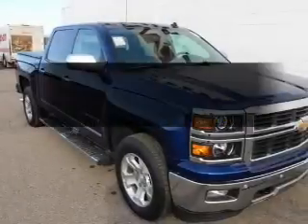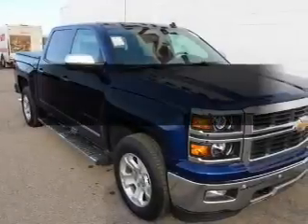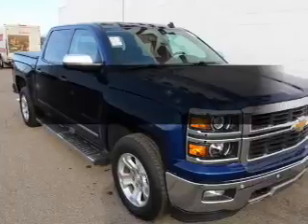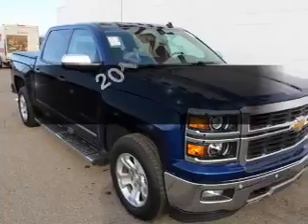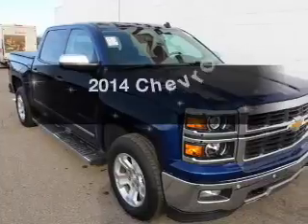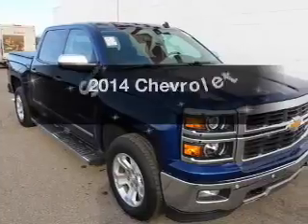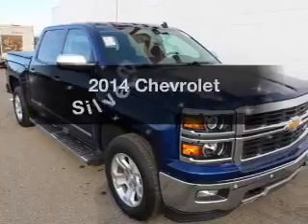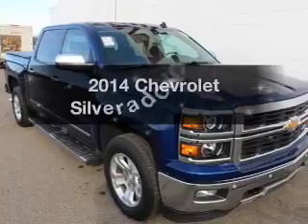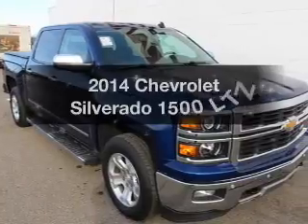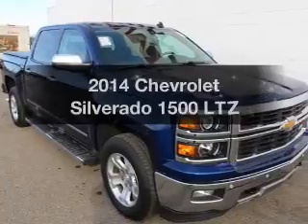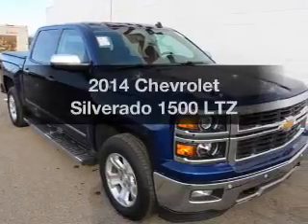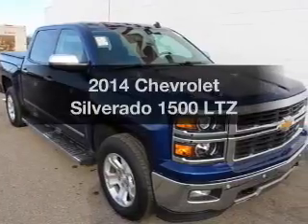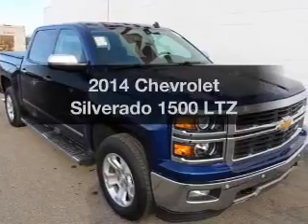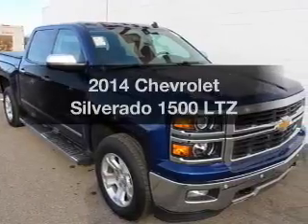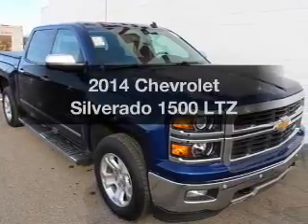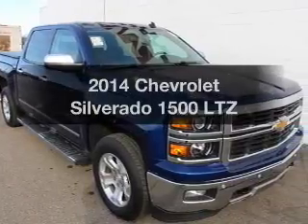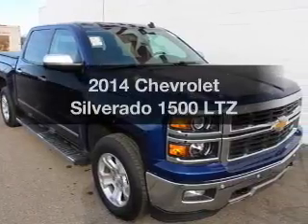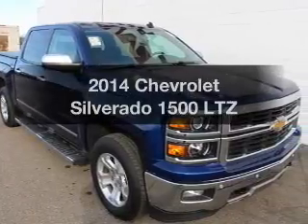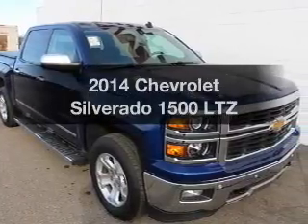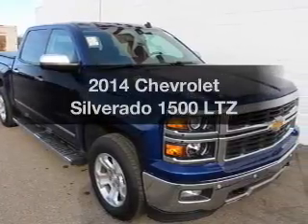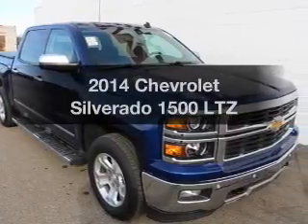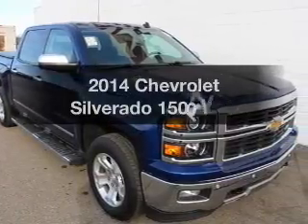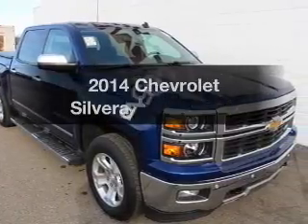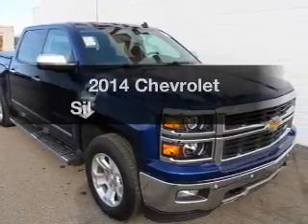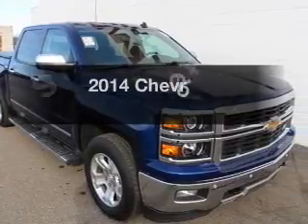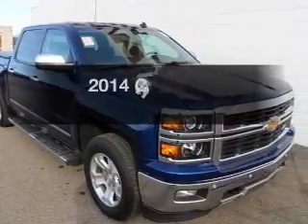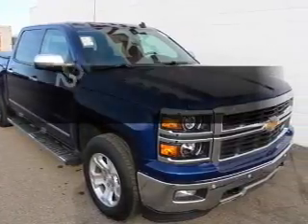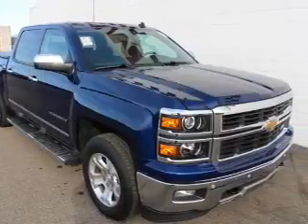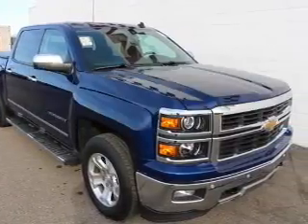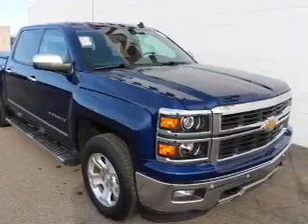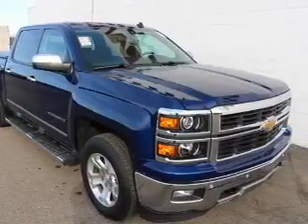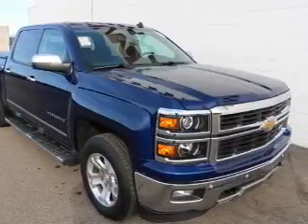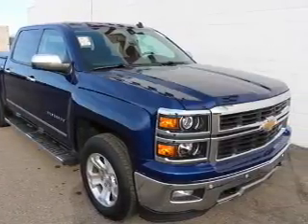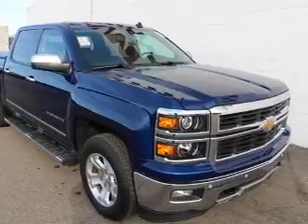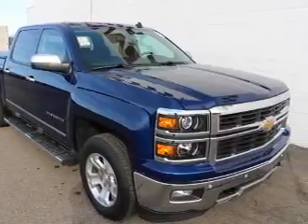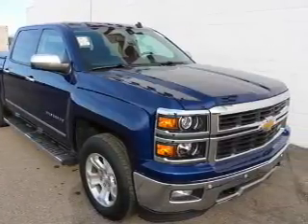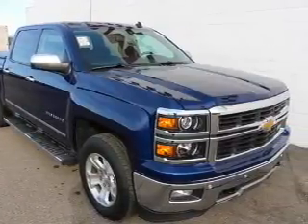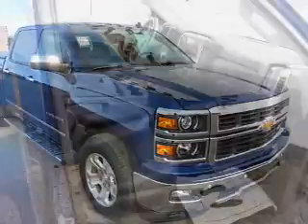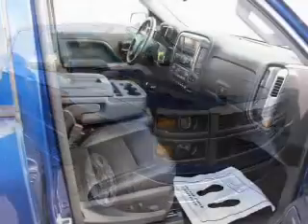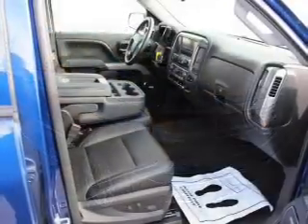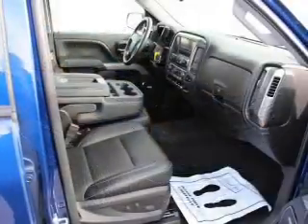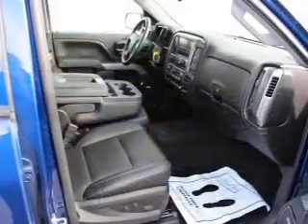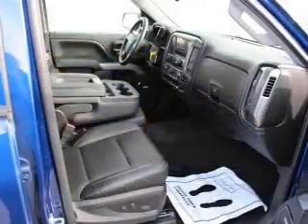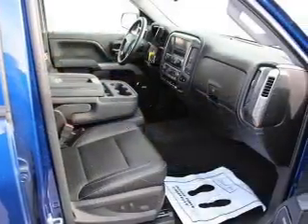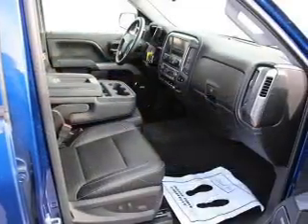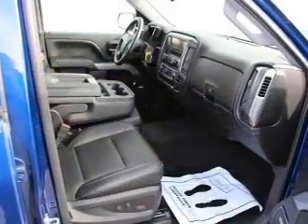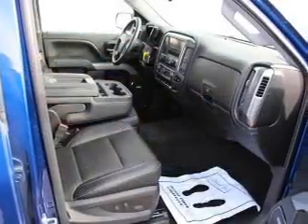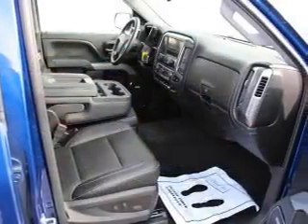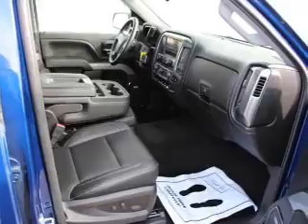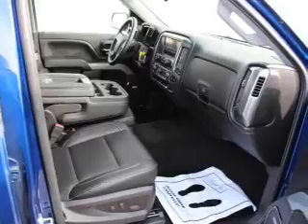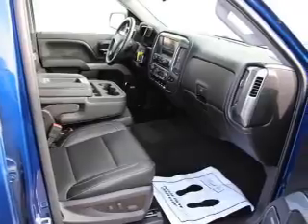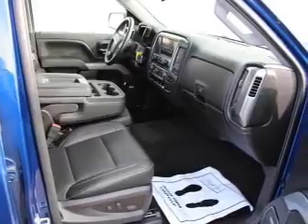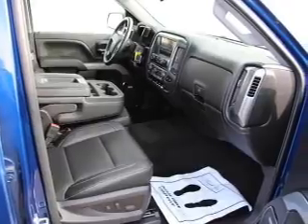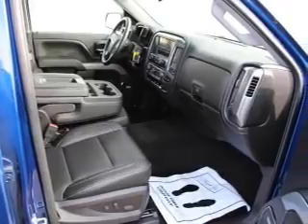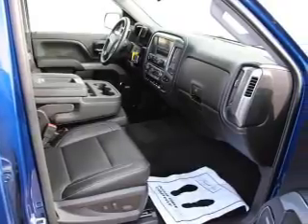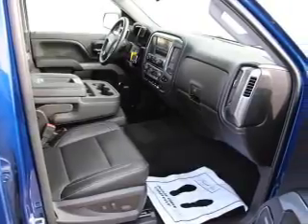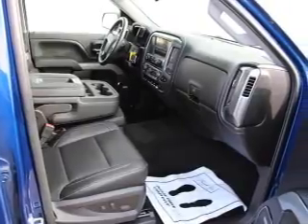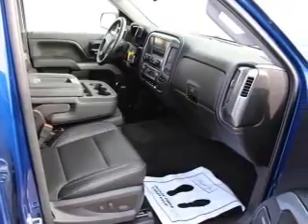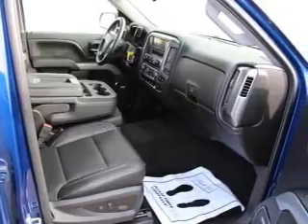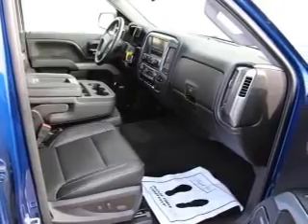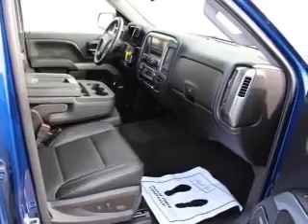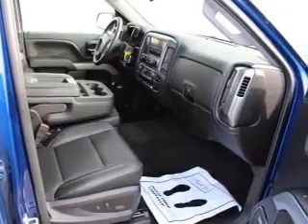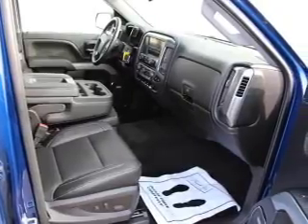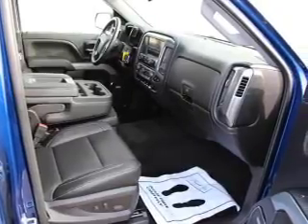Presenting the 2014 Chevrolet Silverado 1500. If you're looking for an automobile with great attributes, look no further.